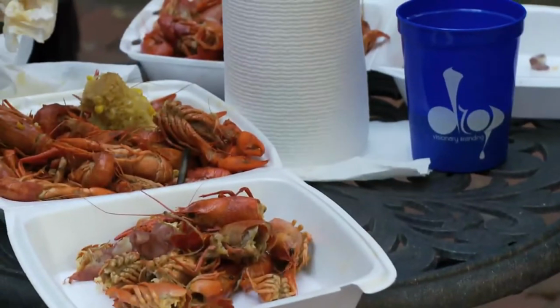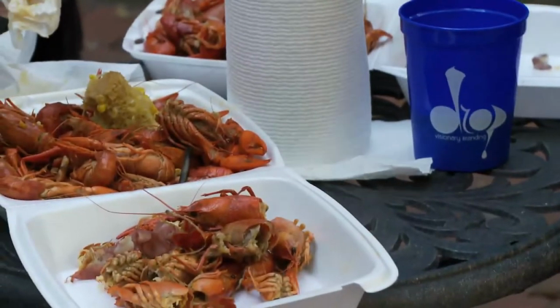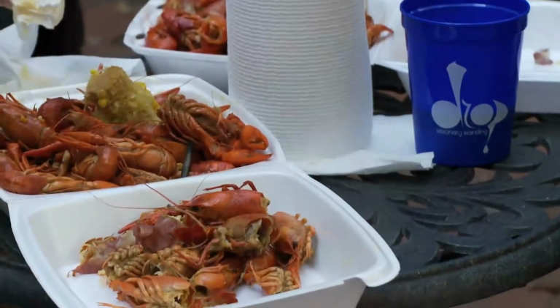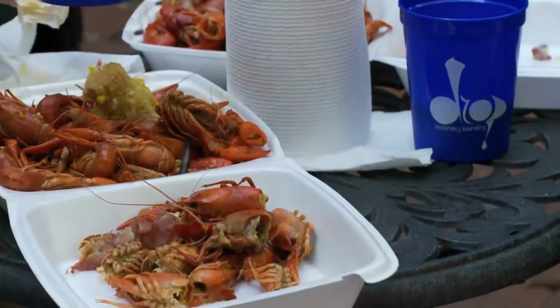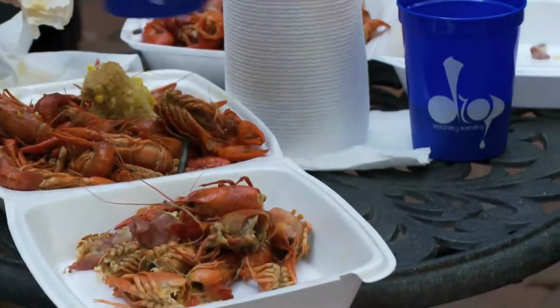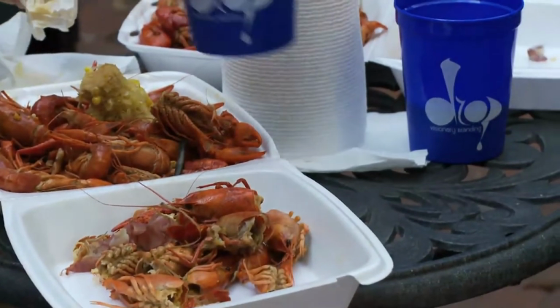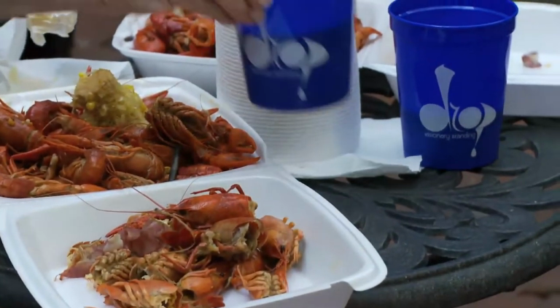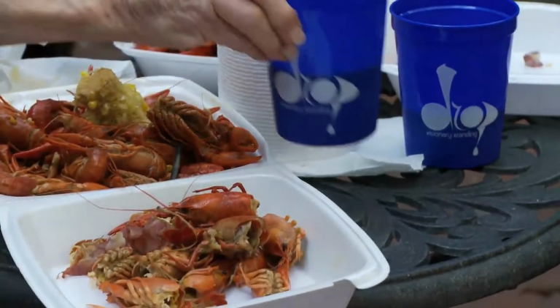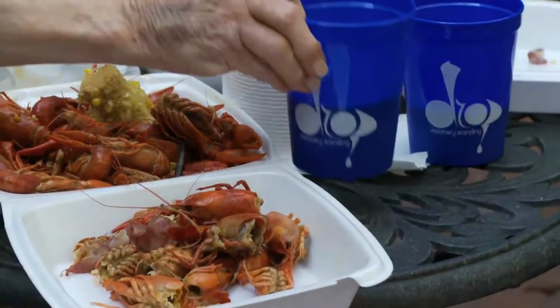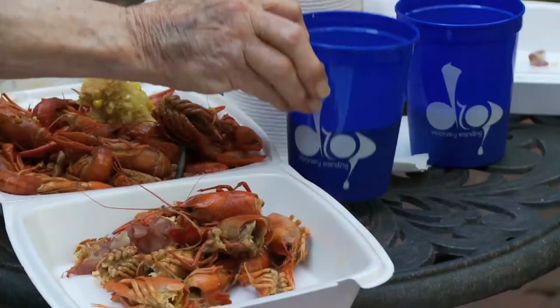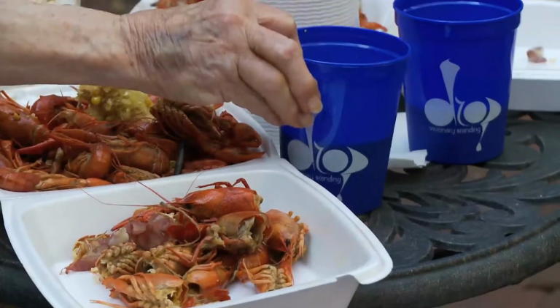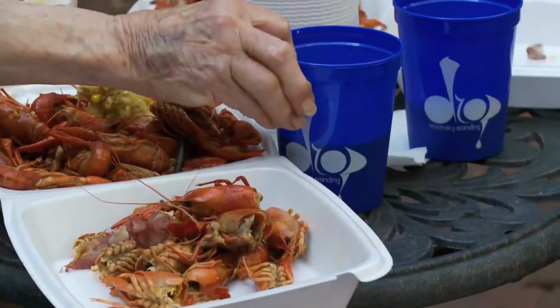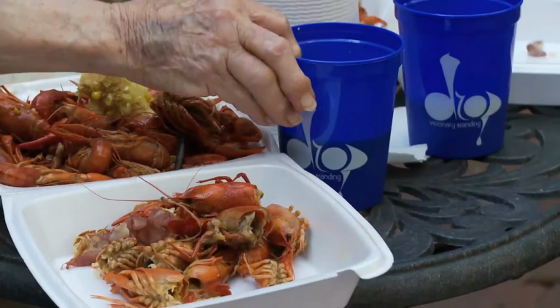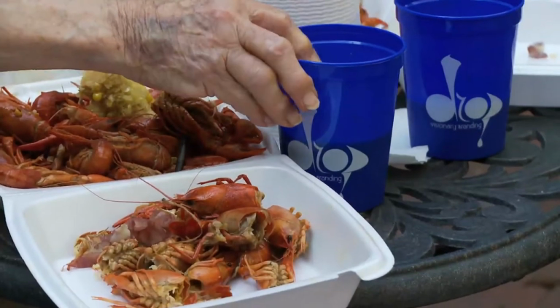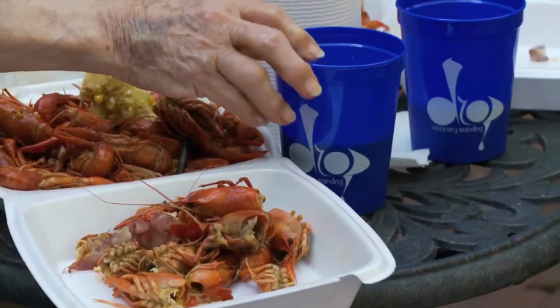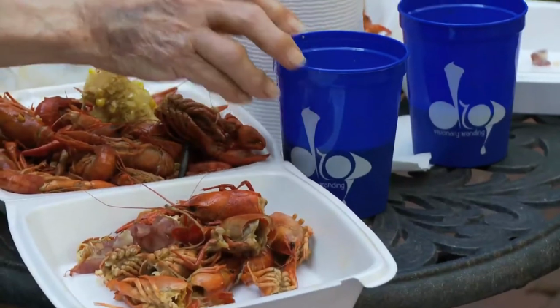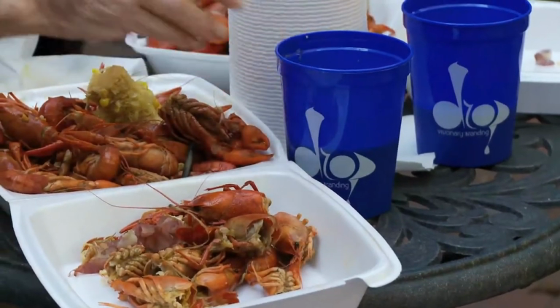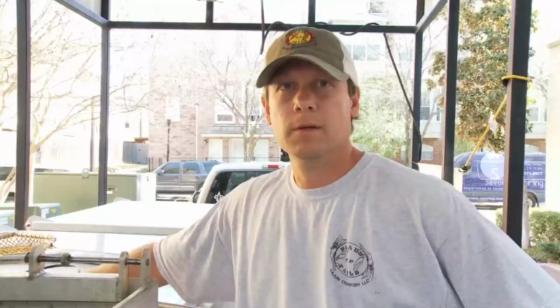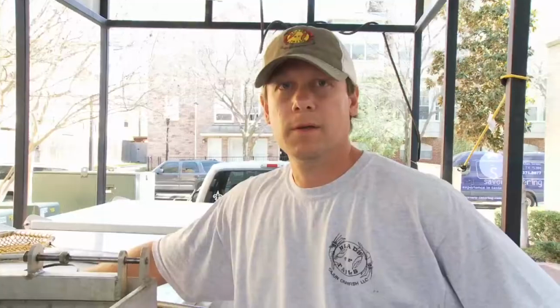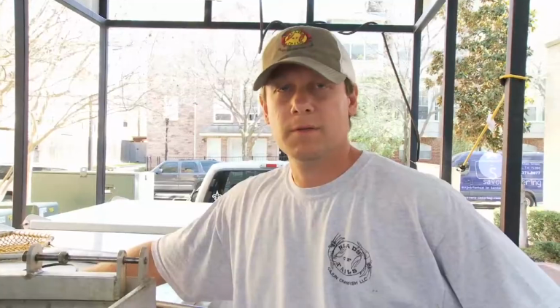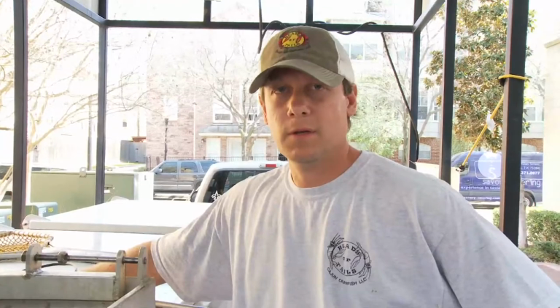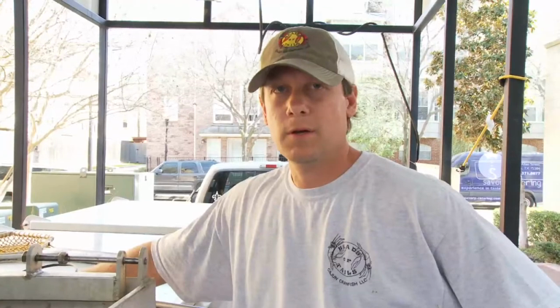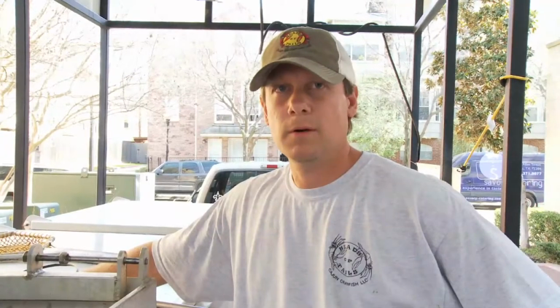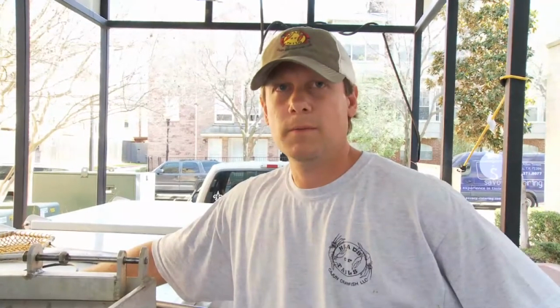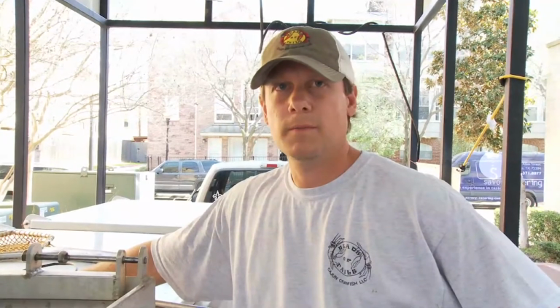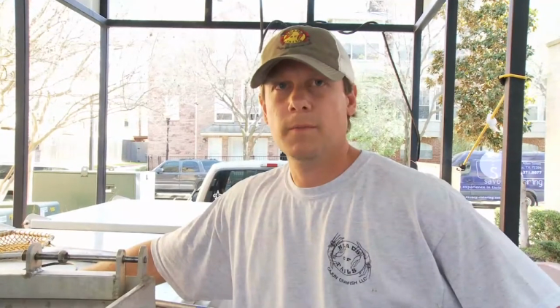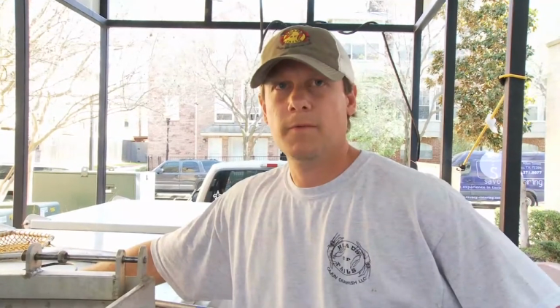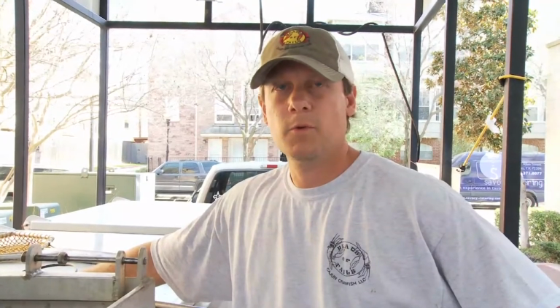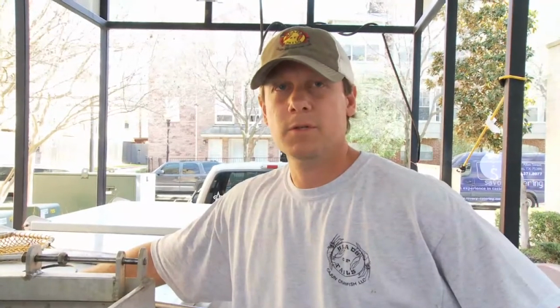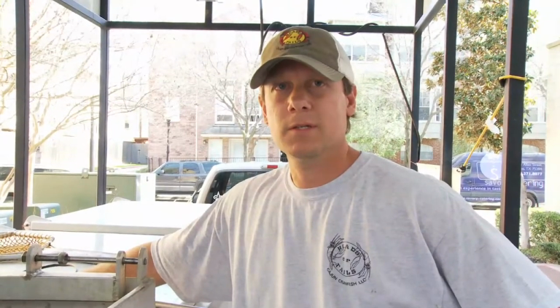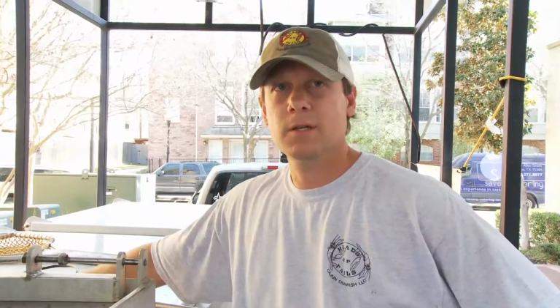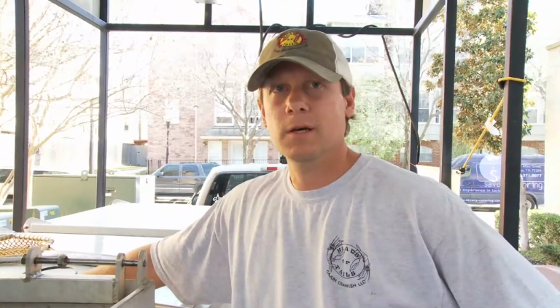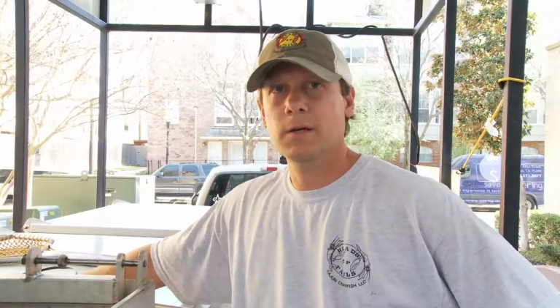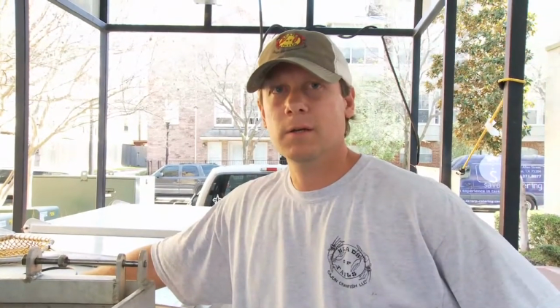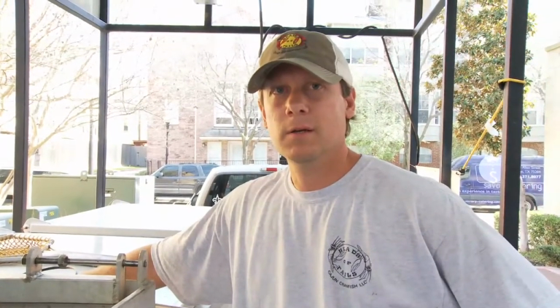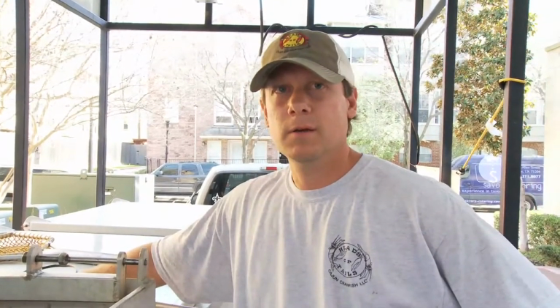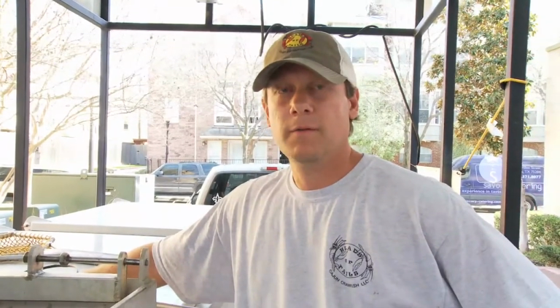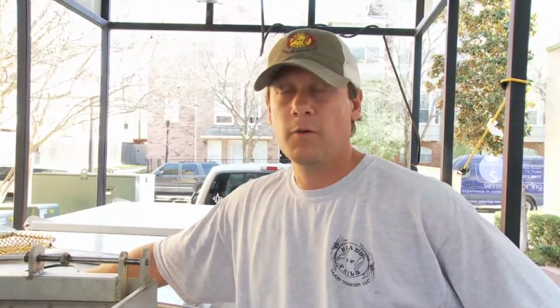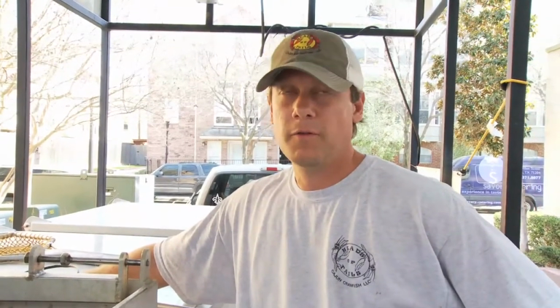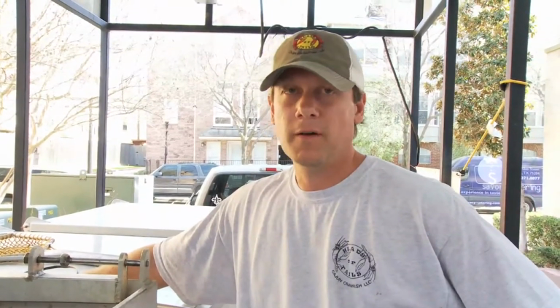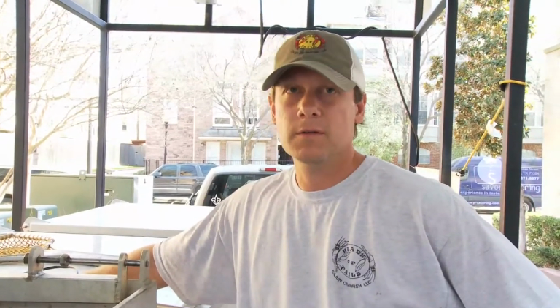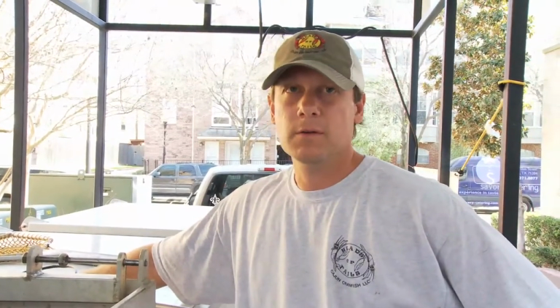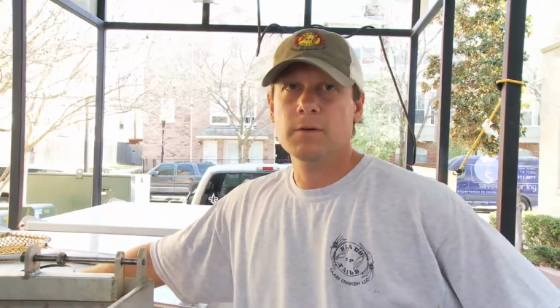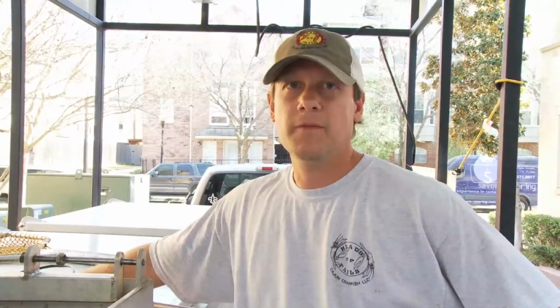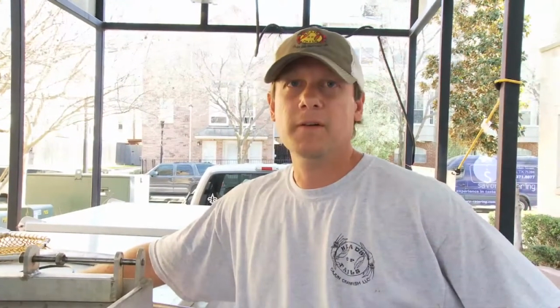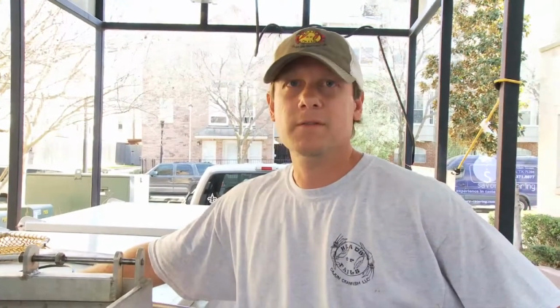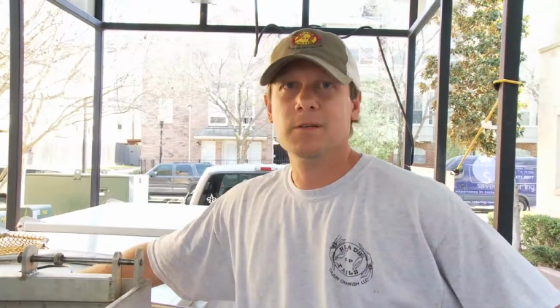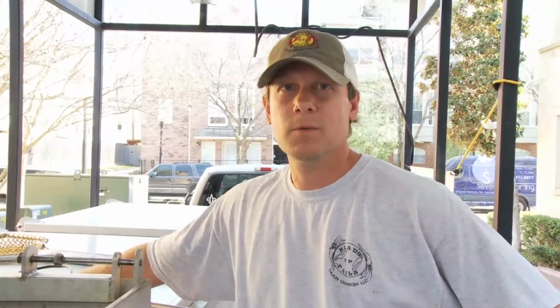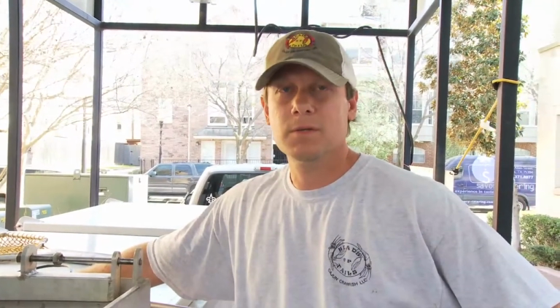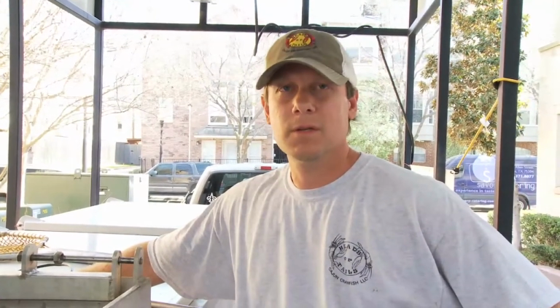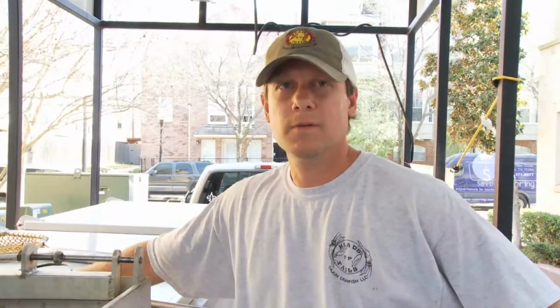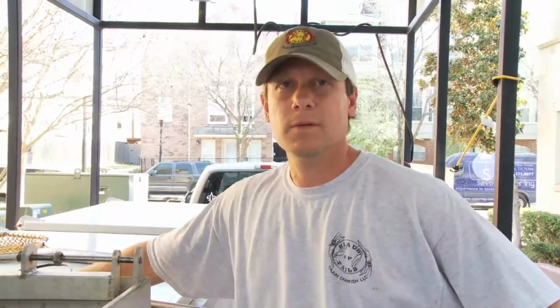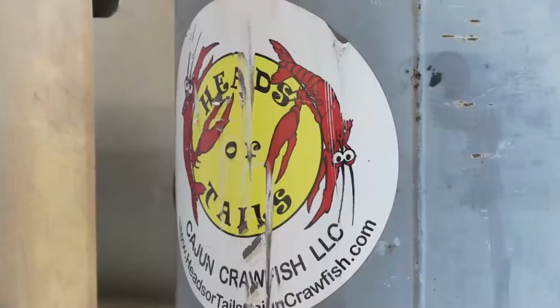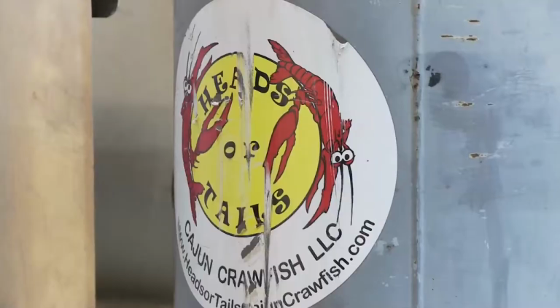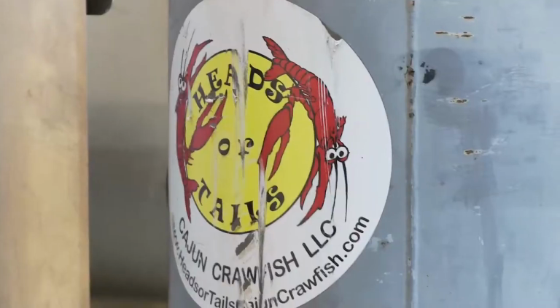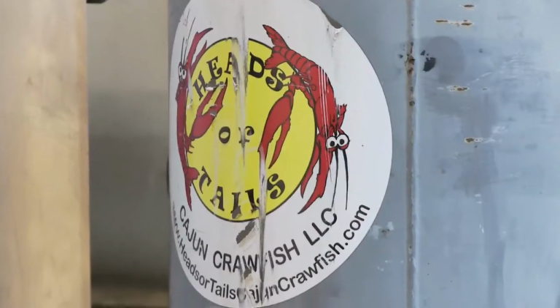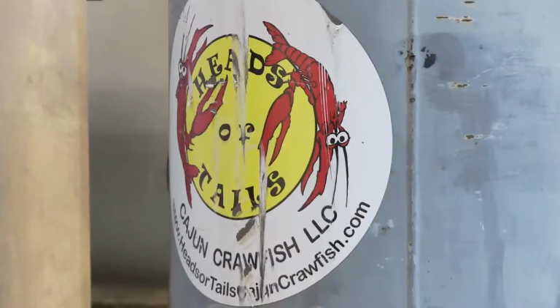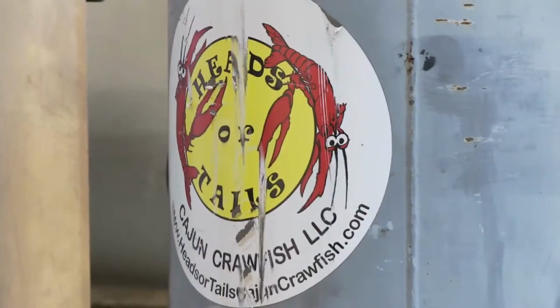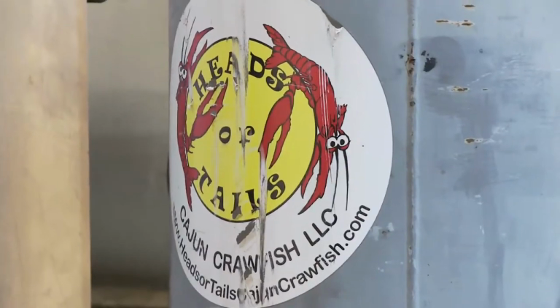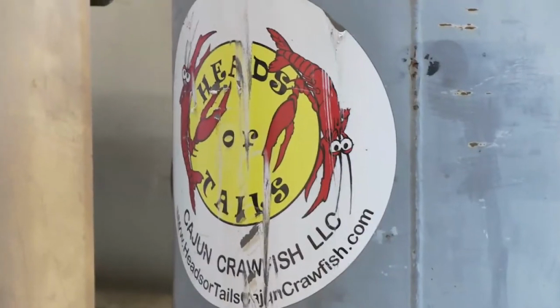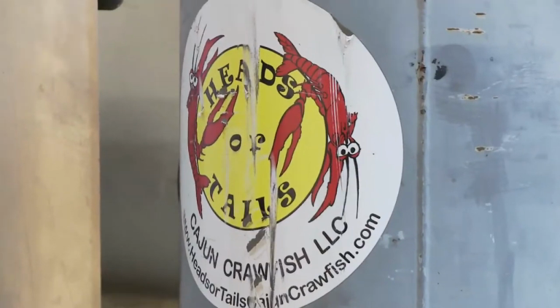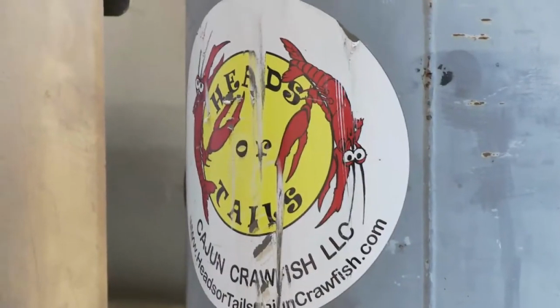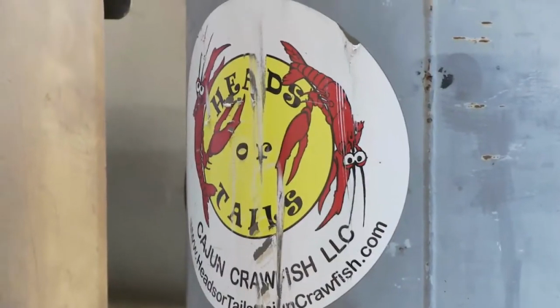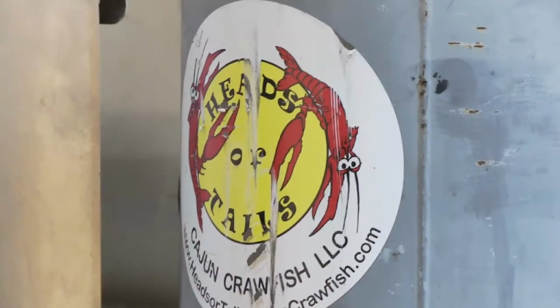We don't have any crawfish balls in the real deal. Give us a call: 469-450-5617. Here's the tail of the Cajun Crawfish.